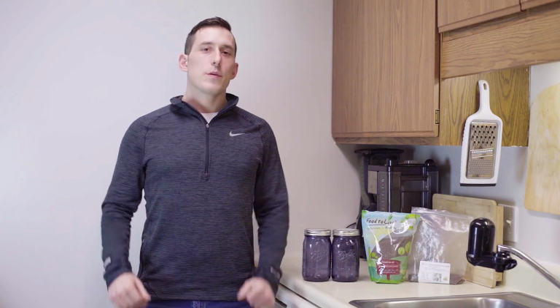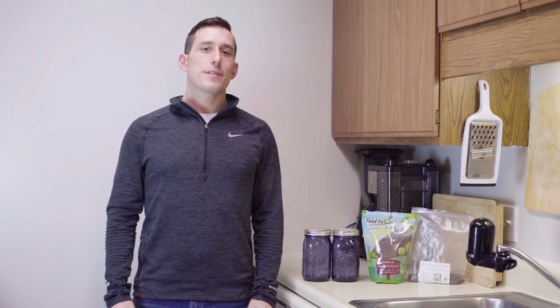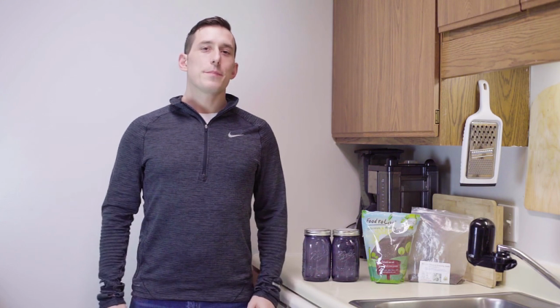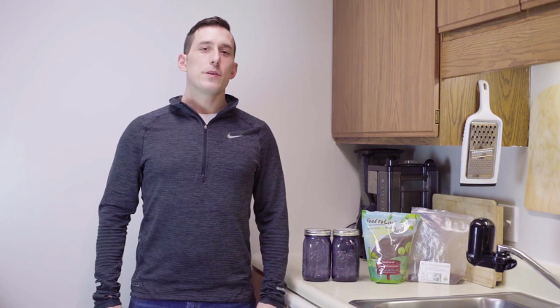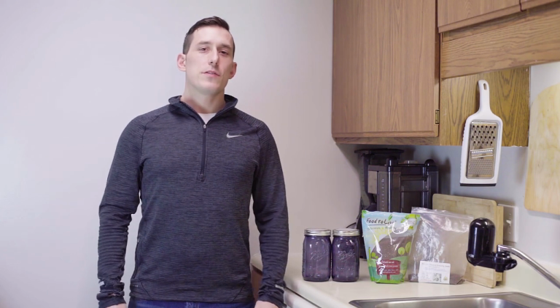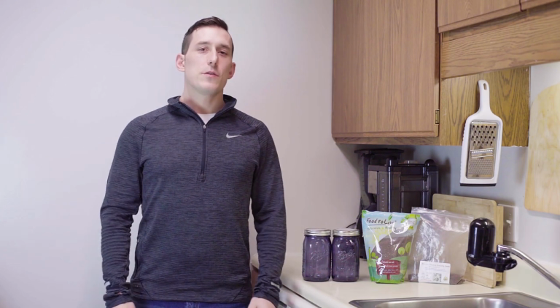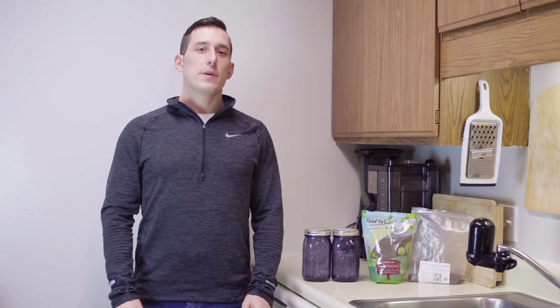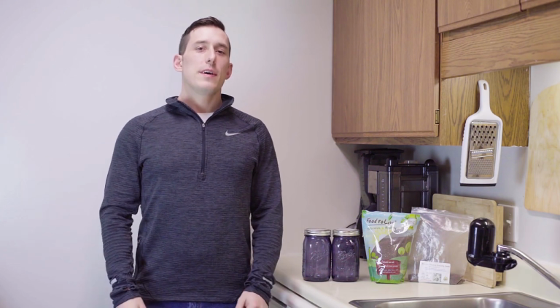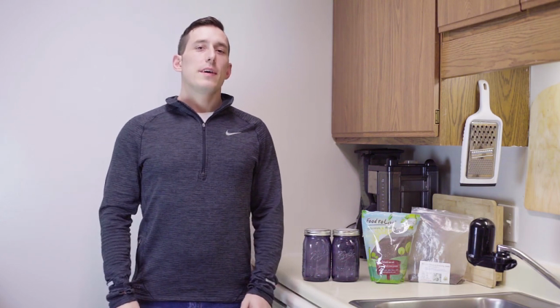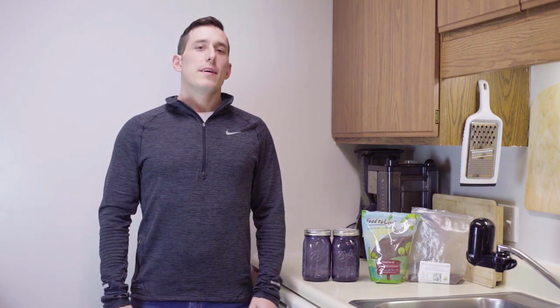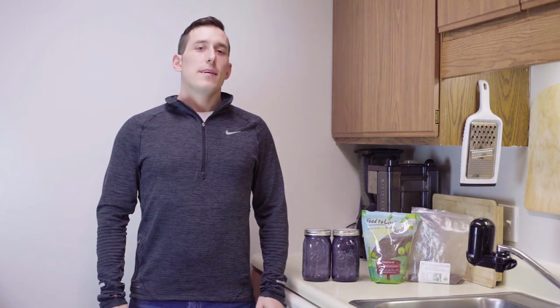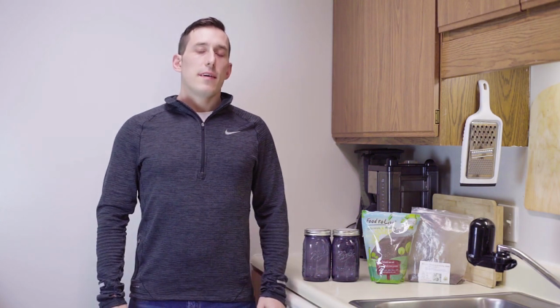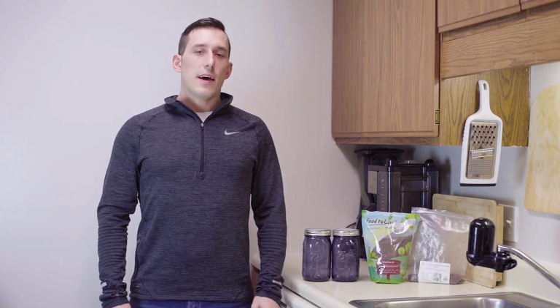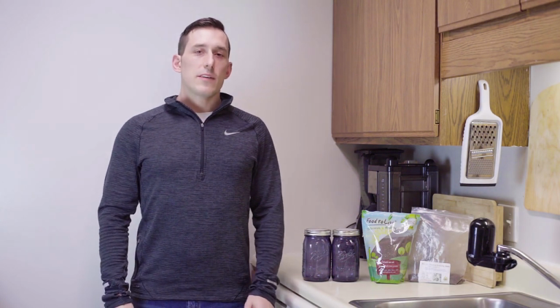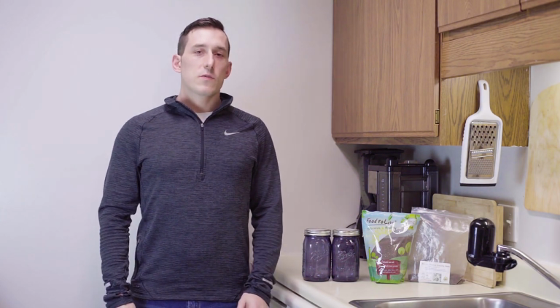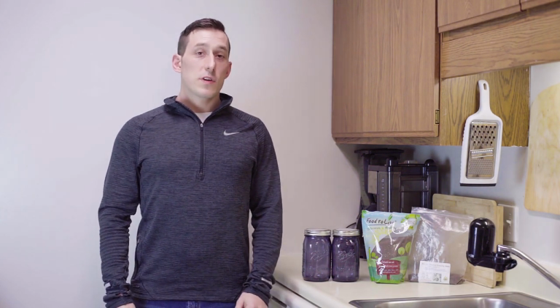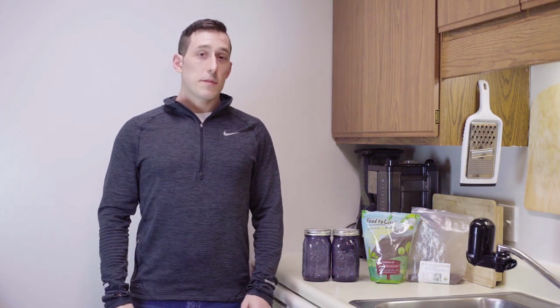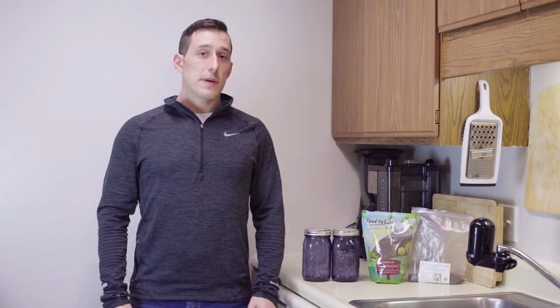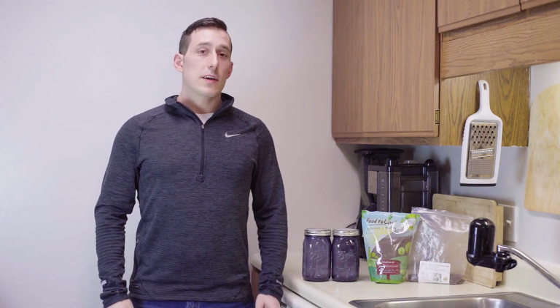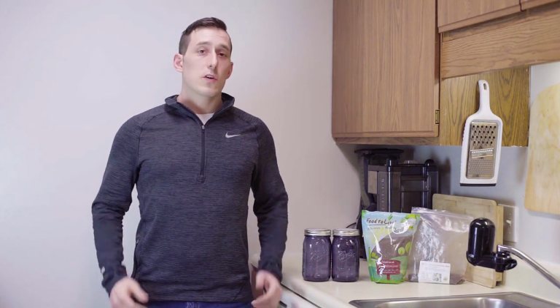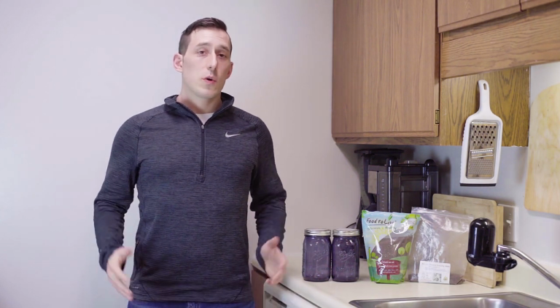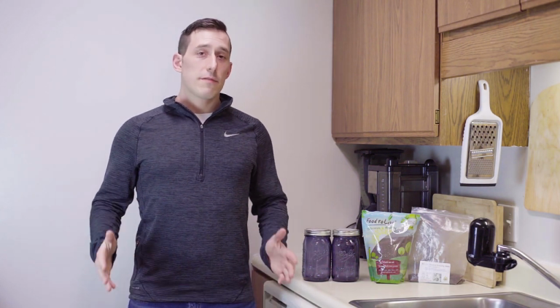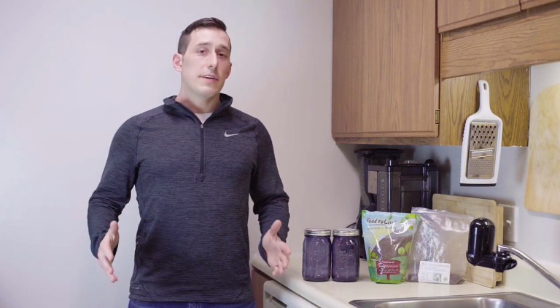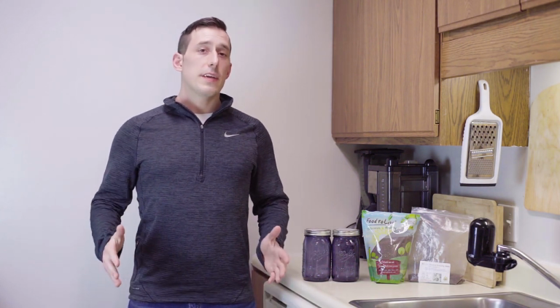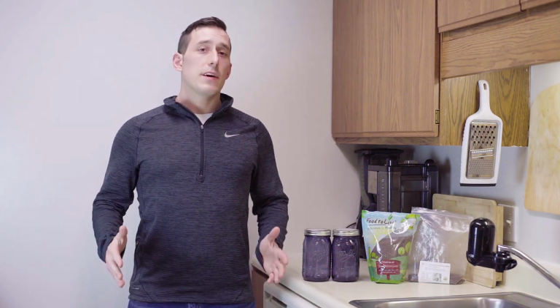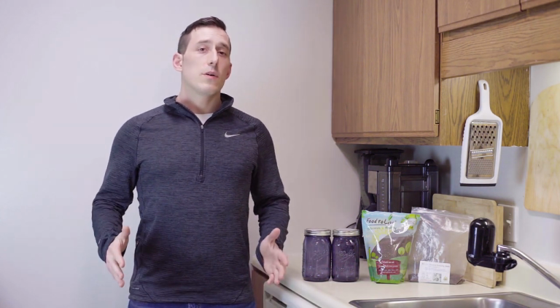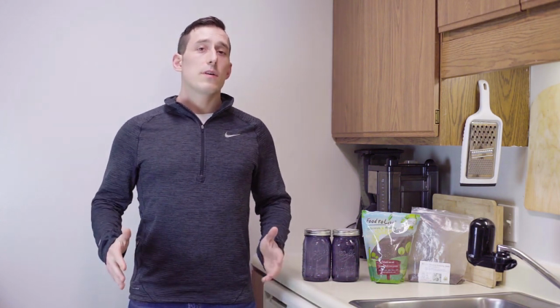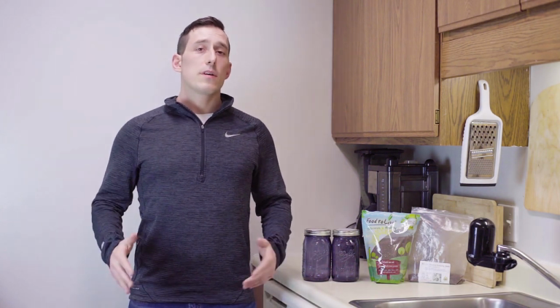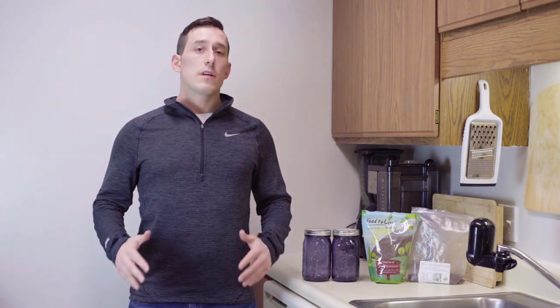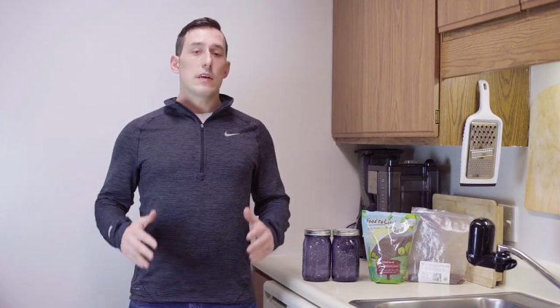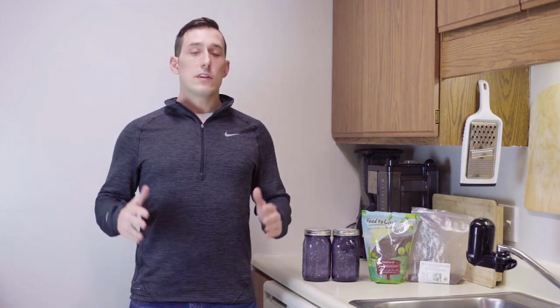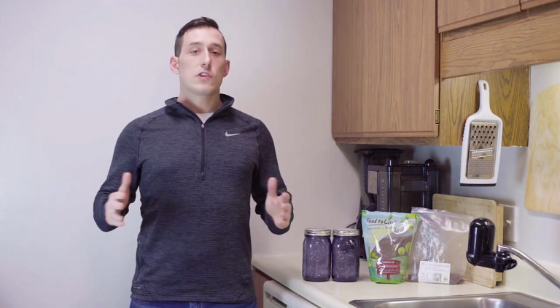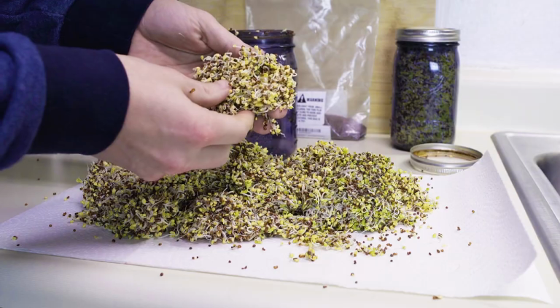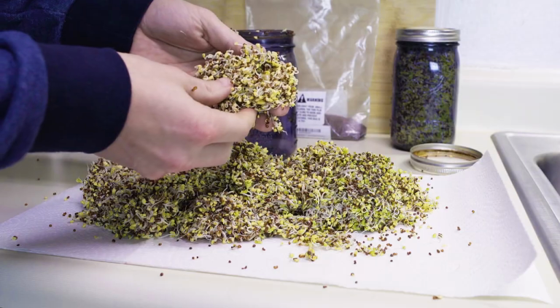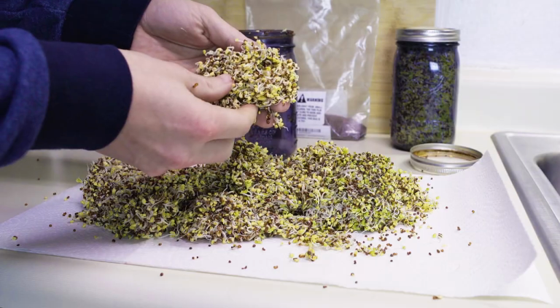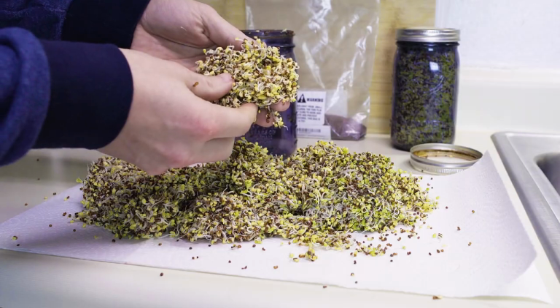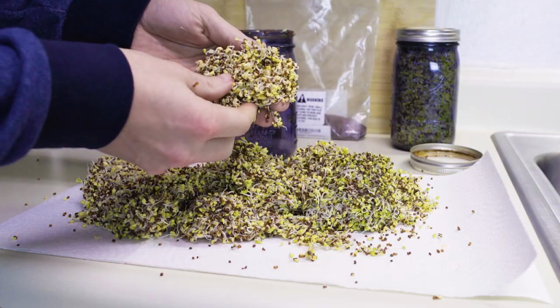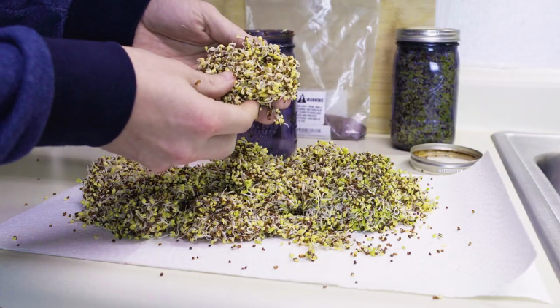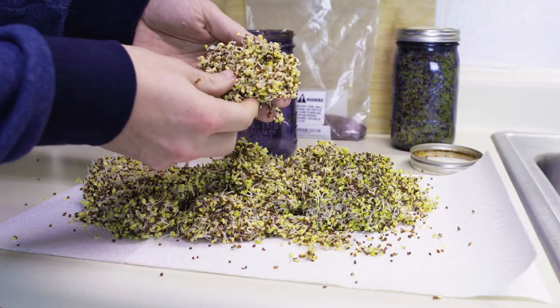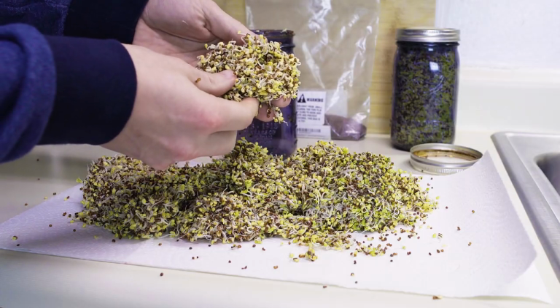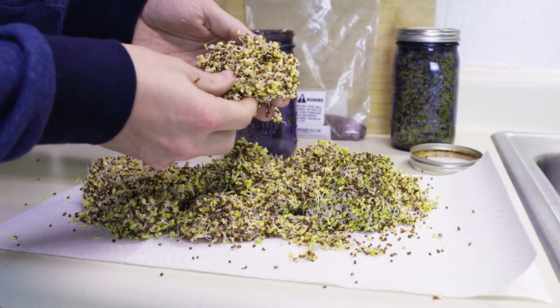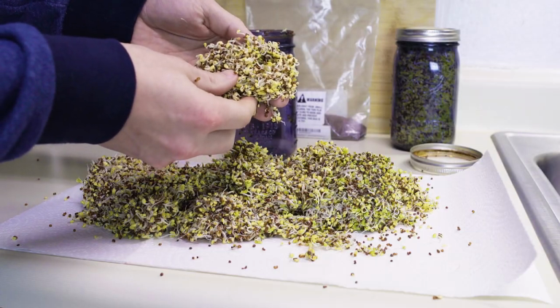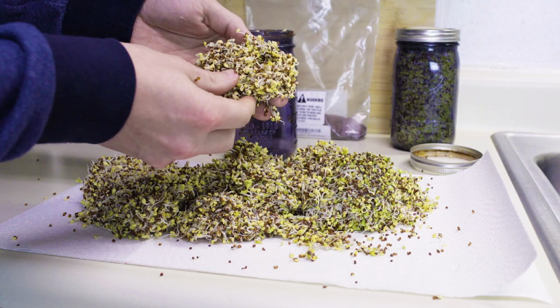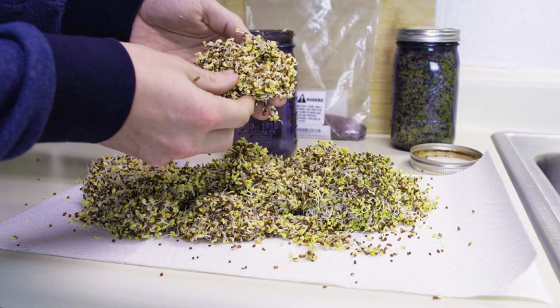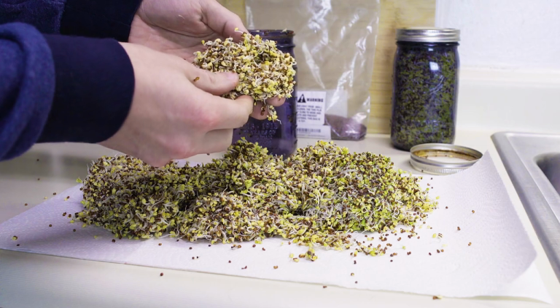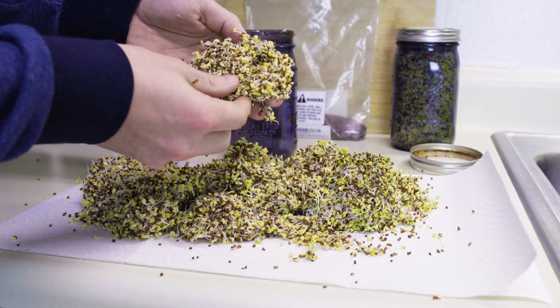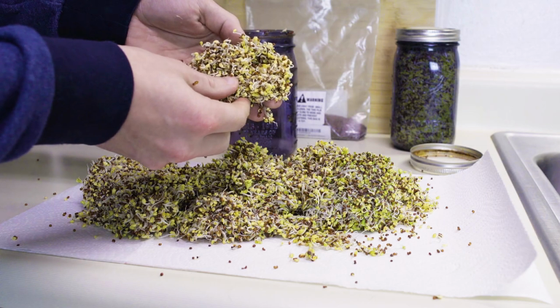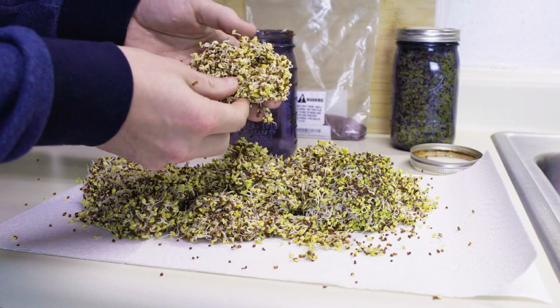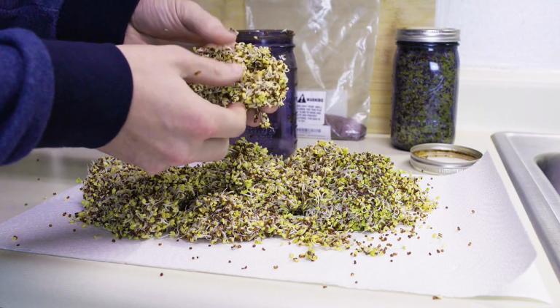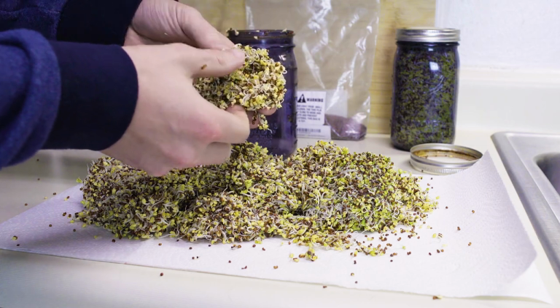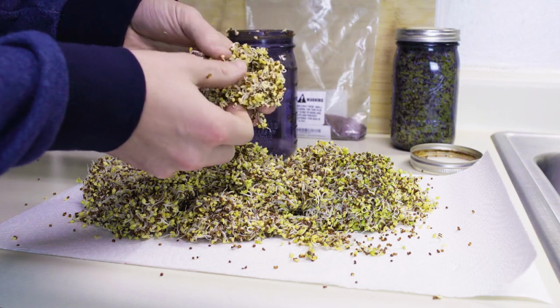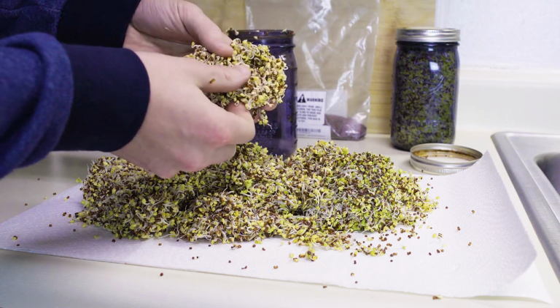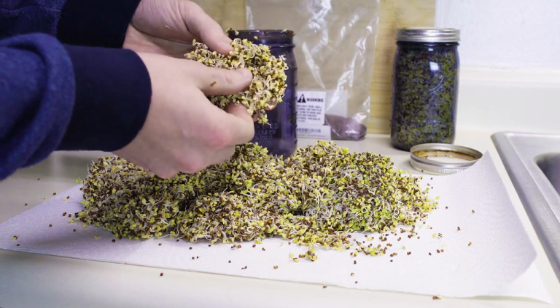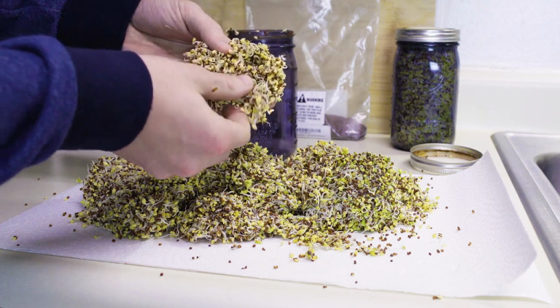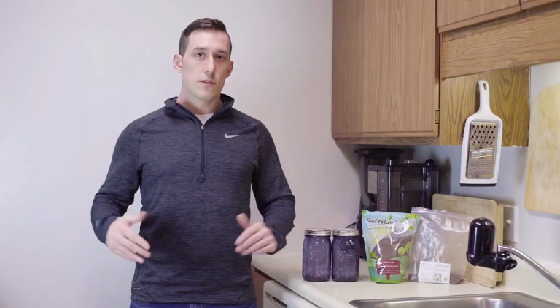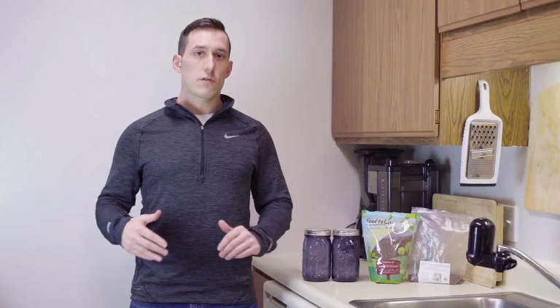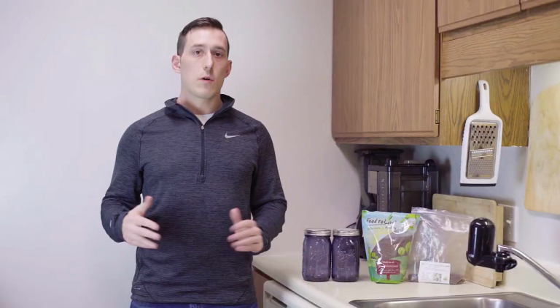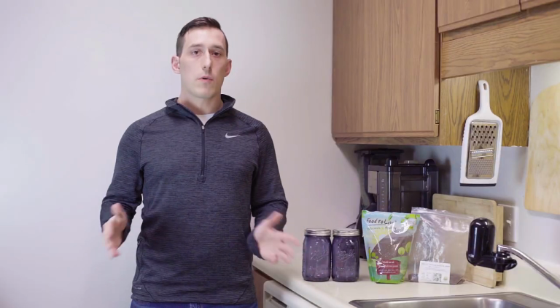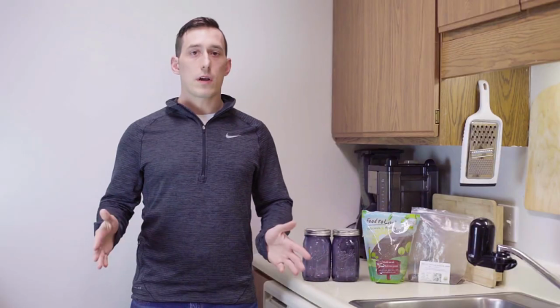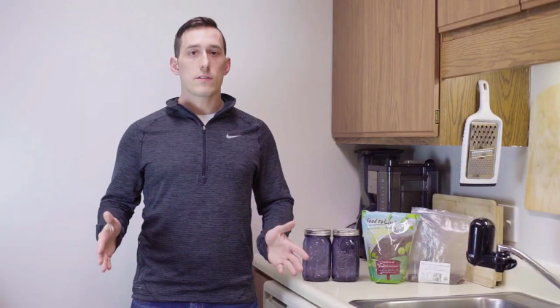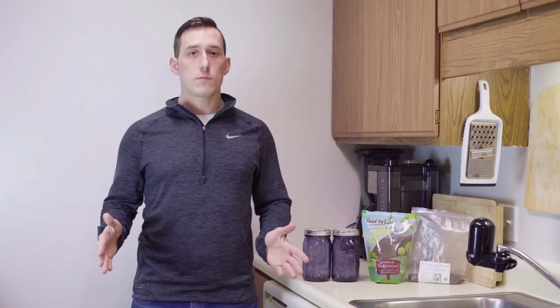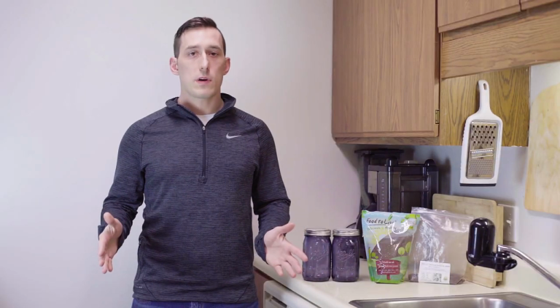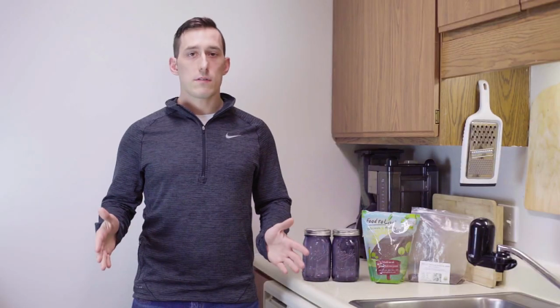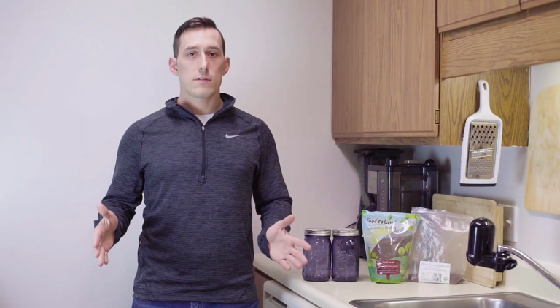What's up YouTube? I just wanted to make a quick video and share what I think is the most efficient way to grow broccoli sprouts.